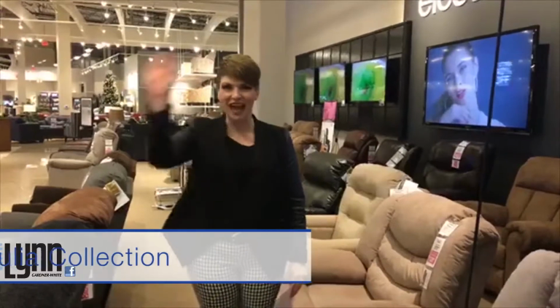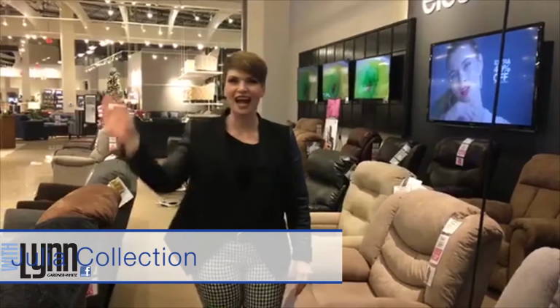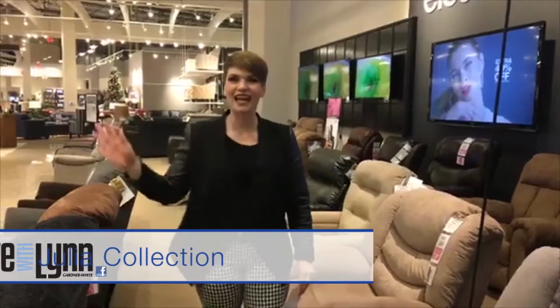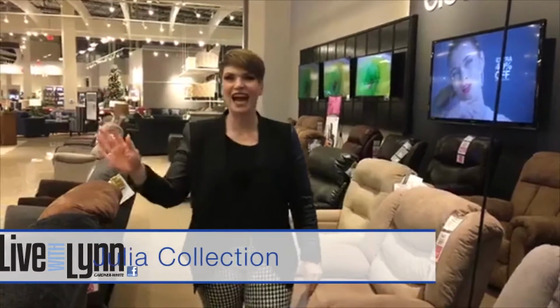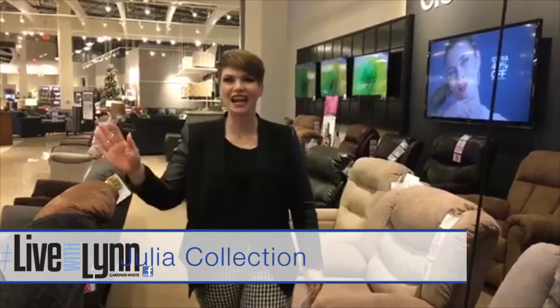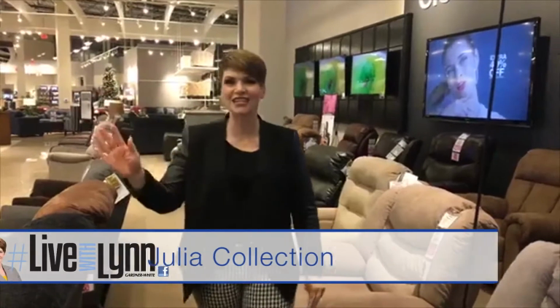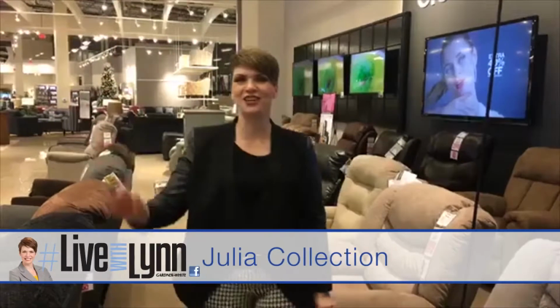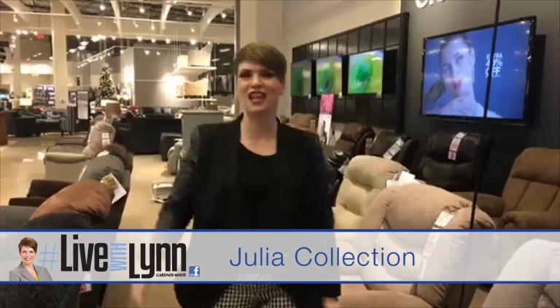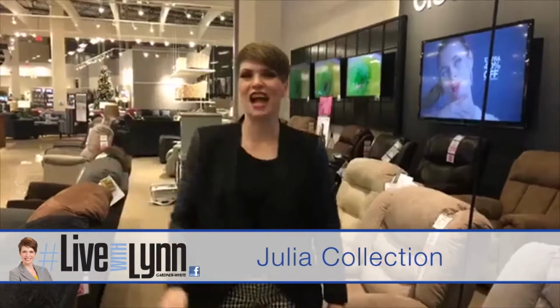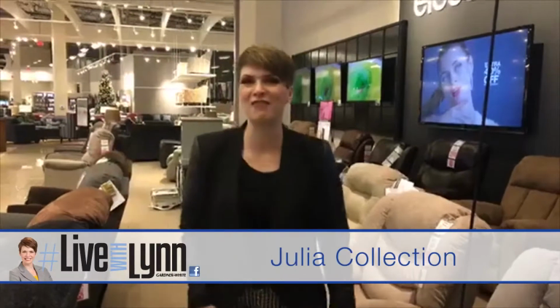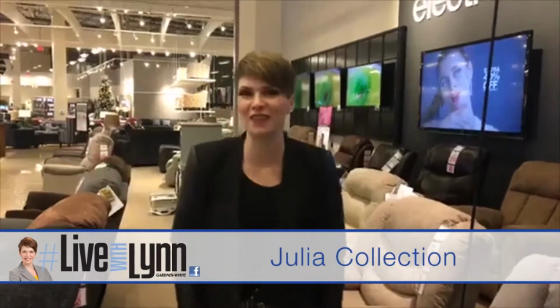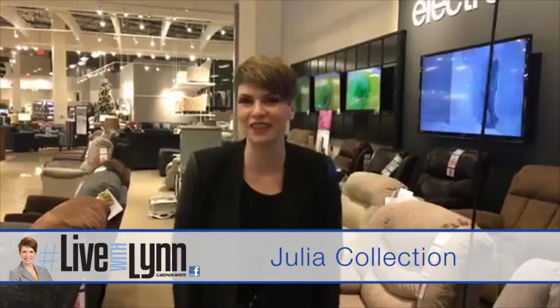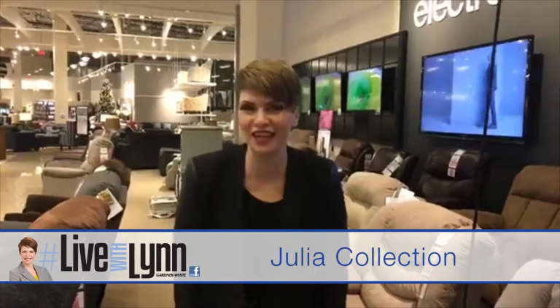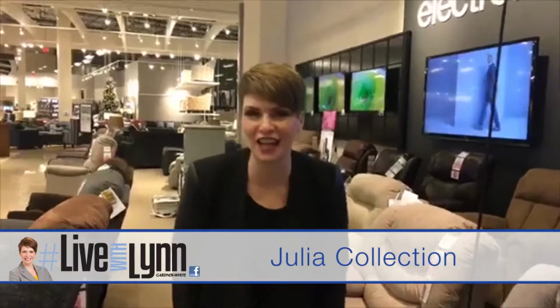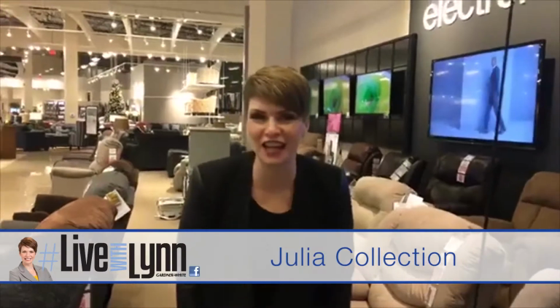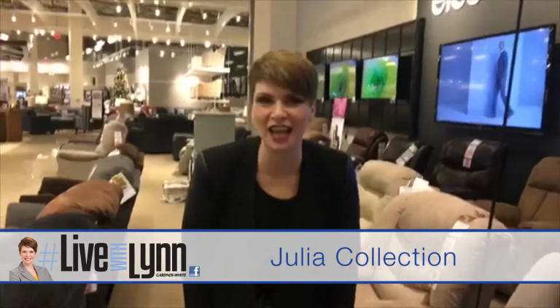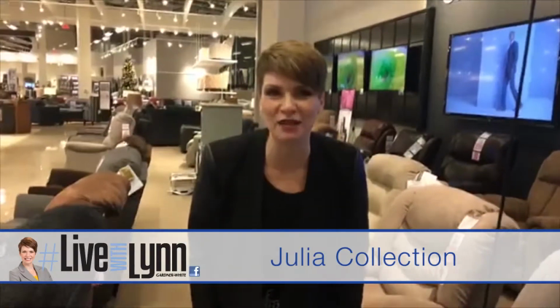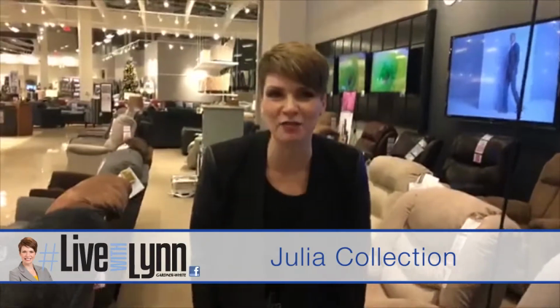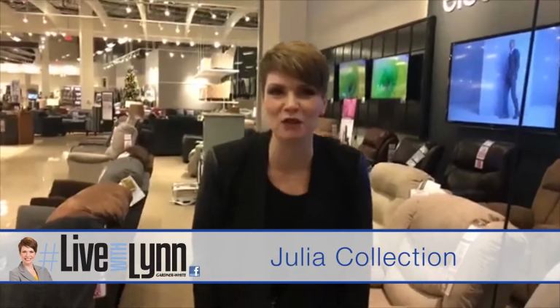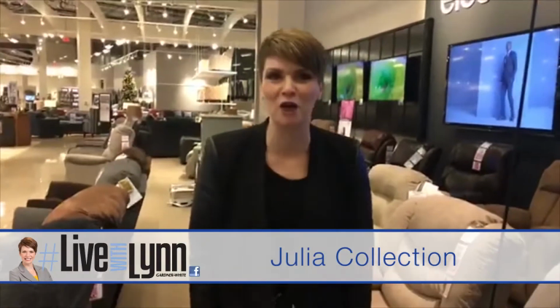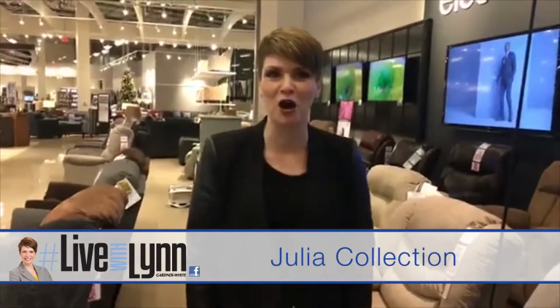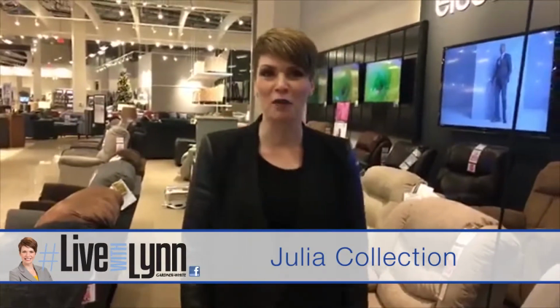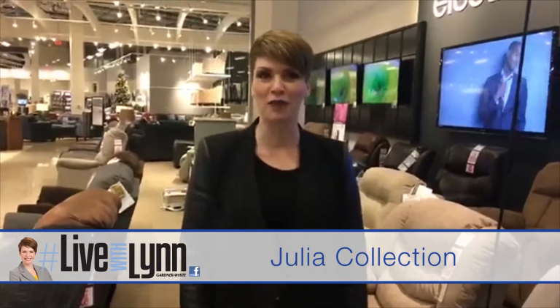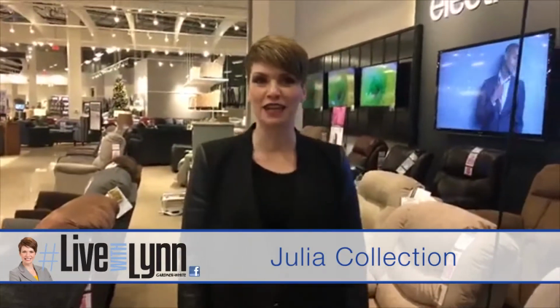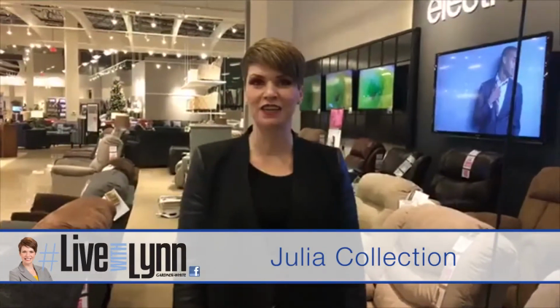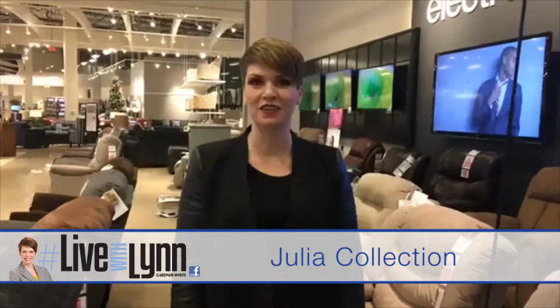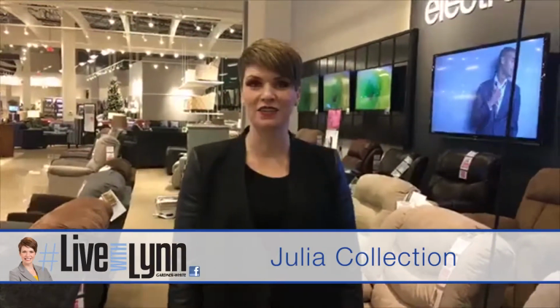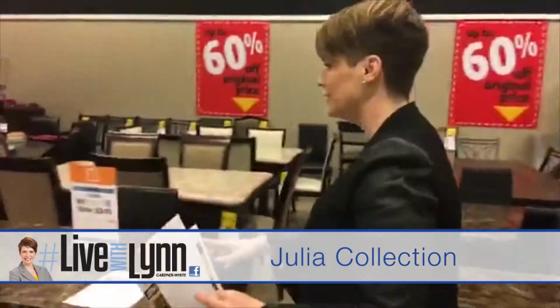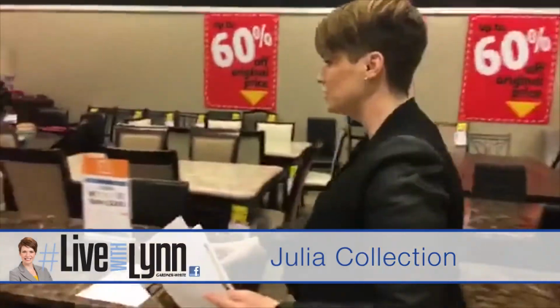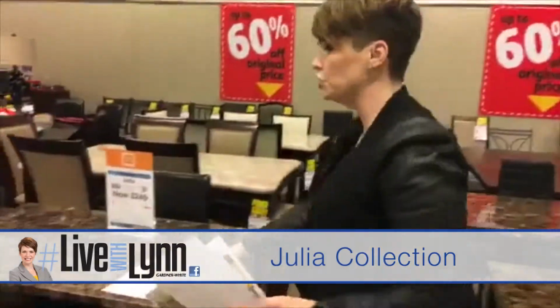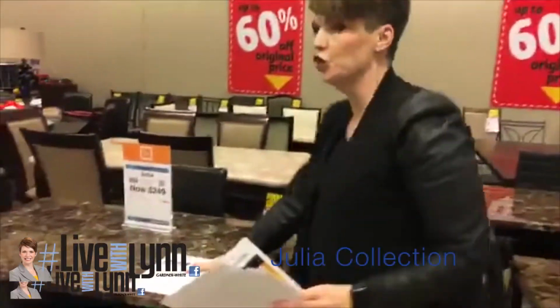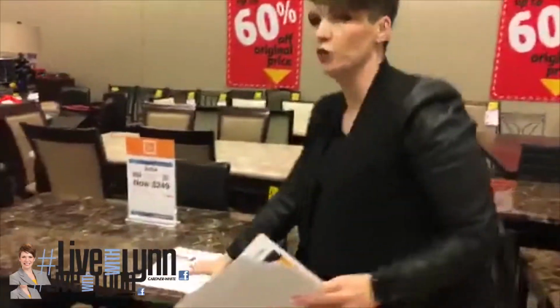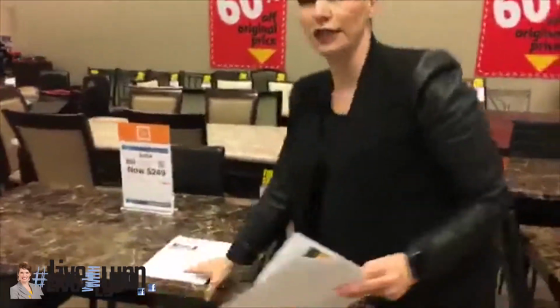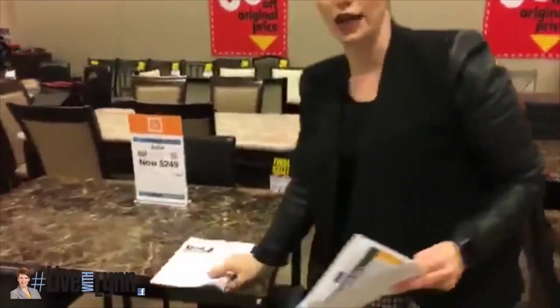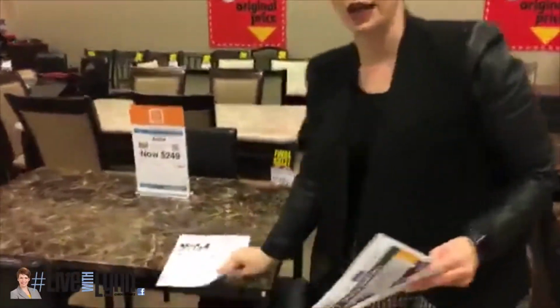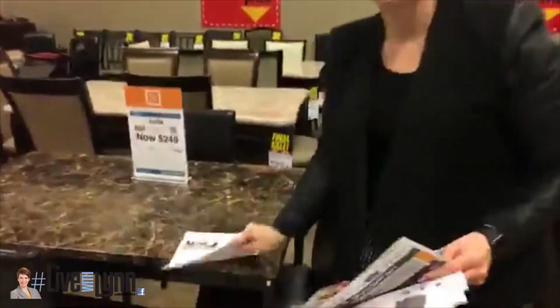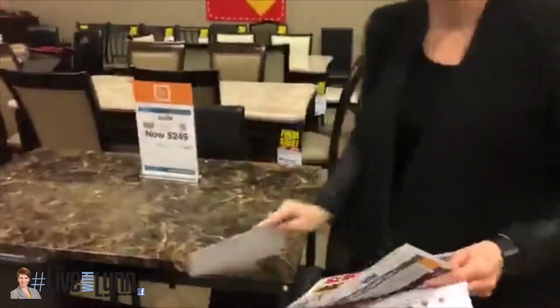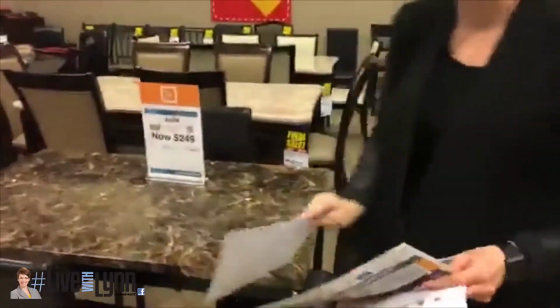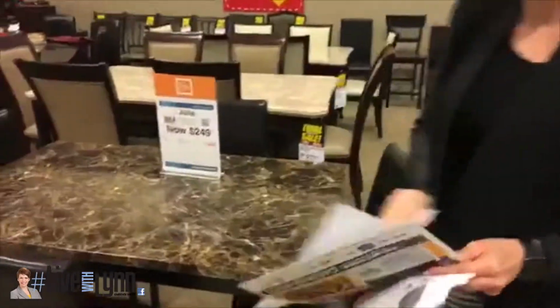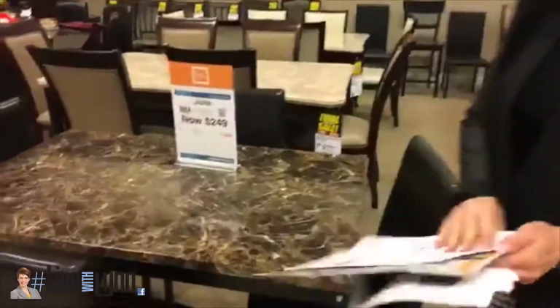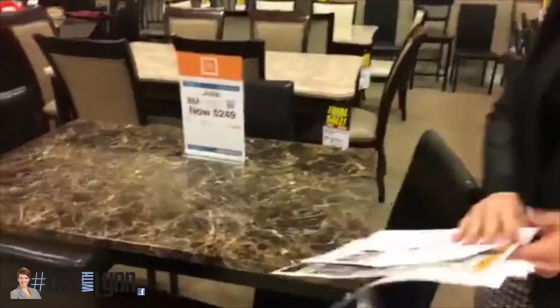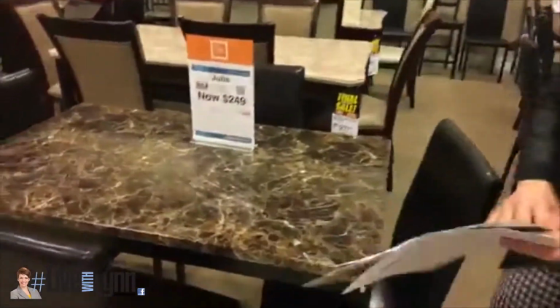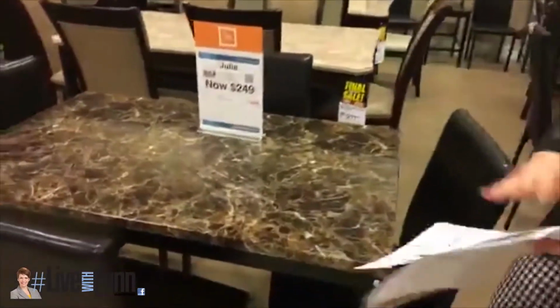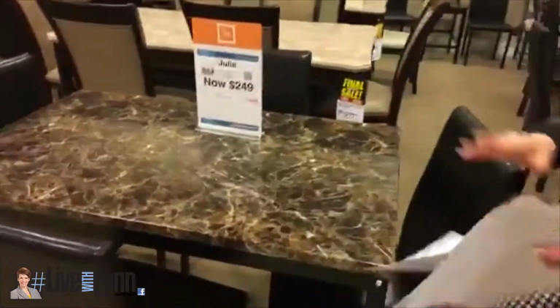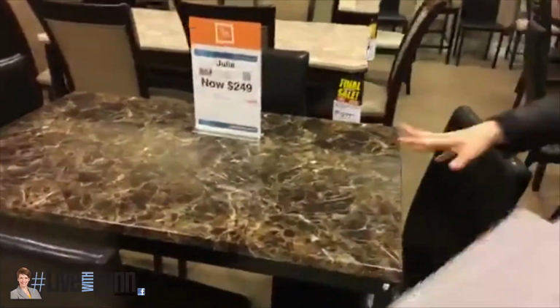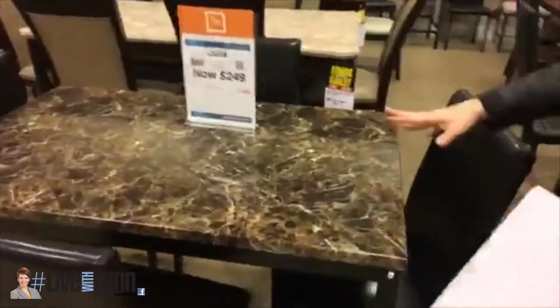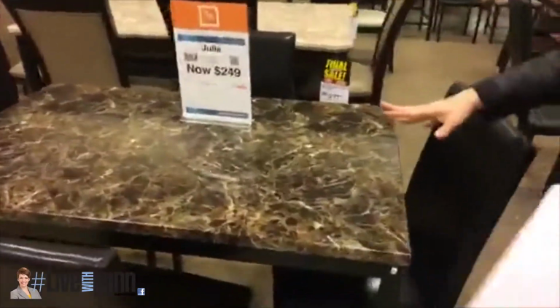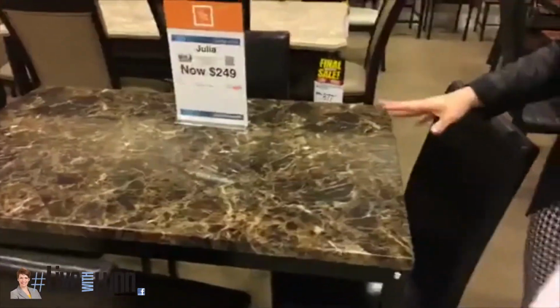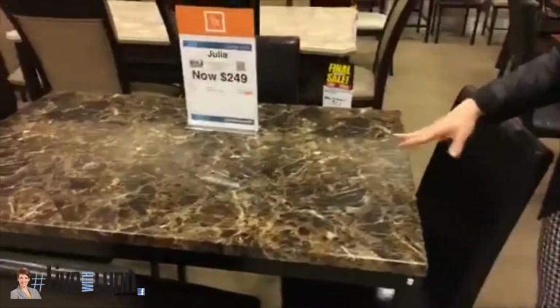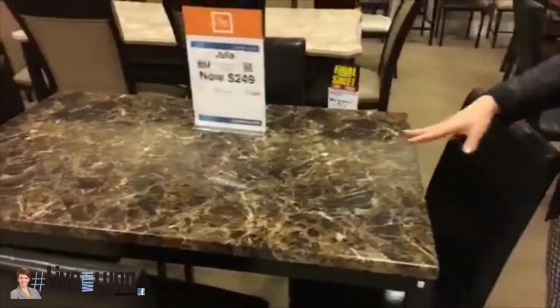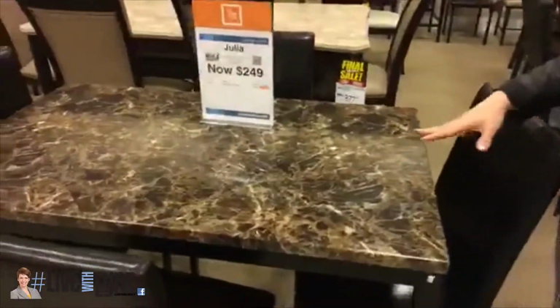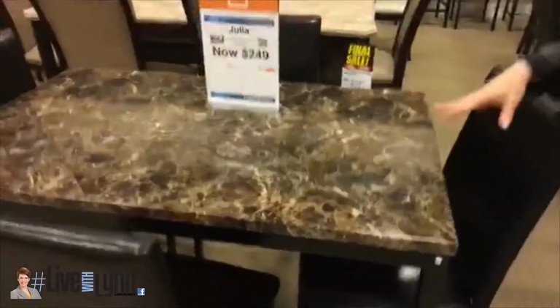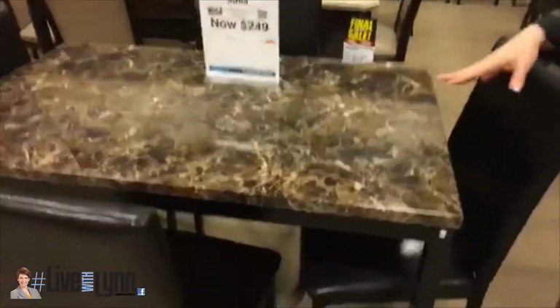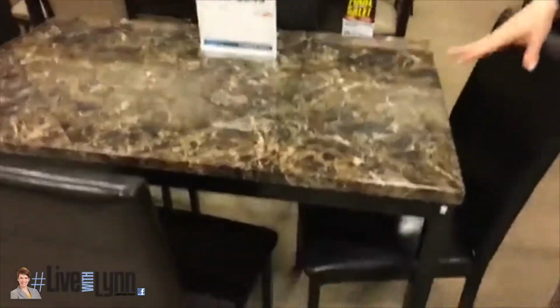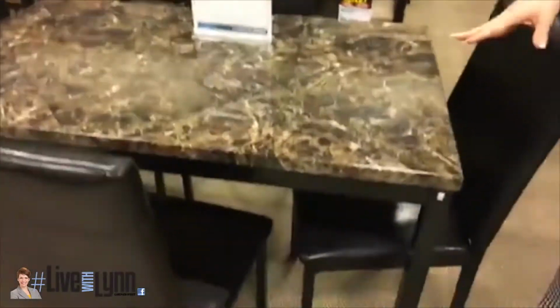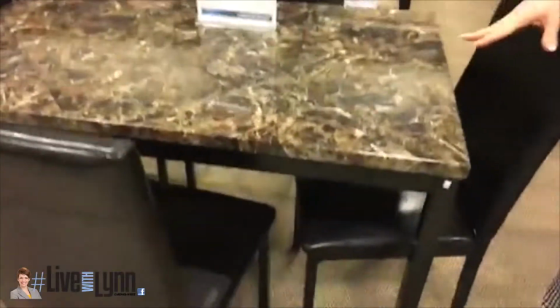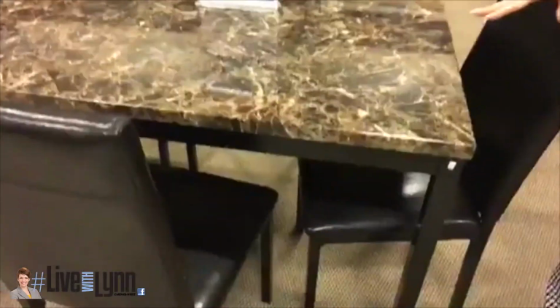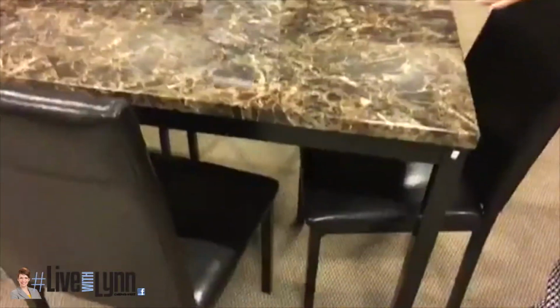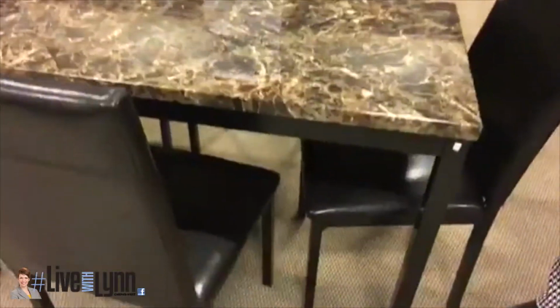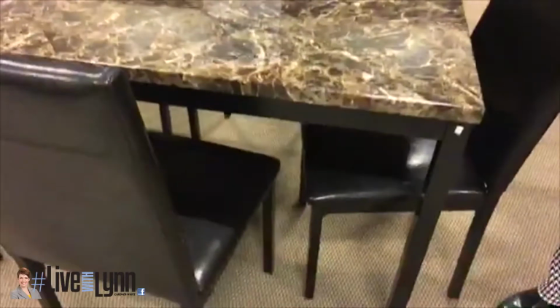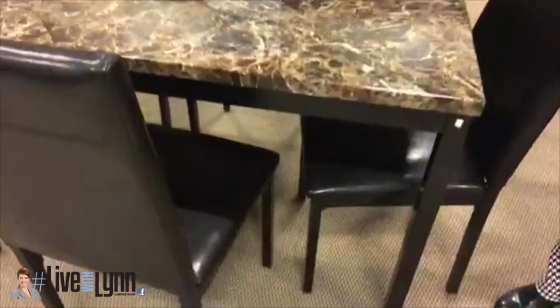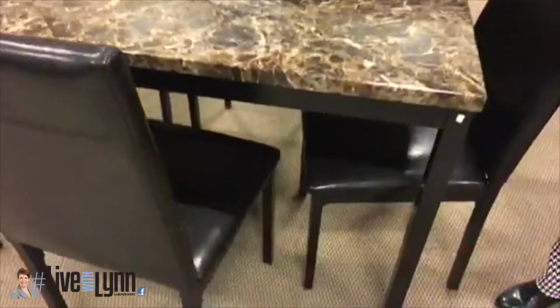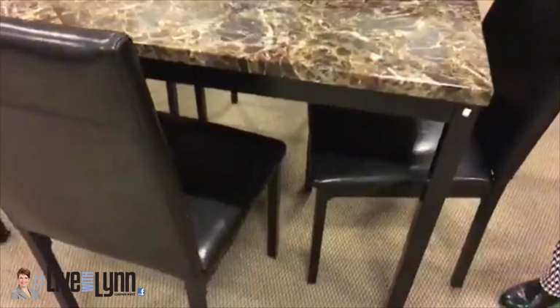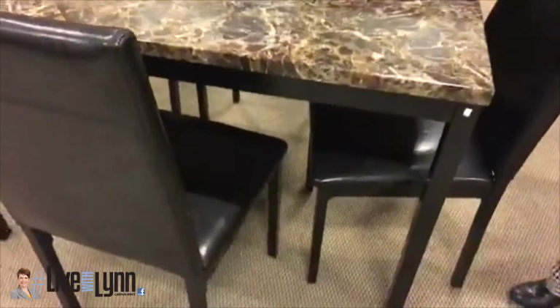Hi guys, you're live with Lynn again at the beautiful Auburn Hill. This is the Julia, and the Julia is also in our ad today.